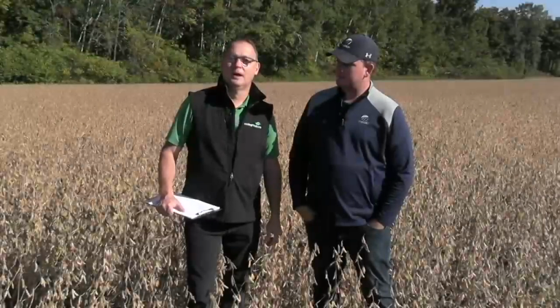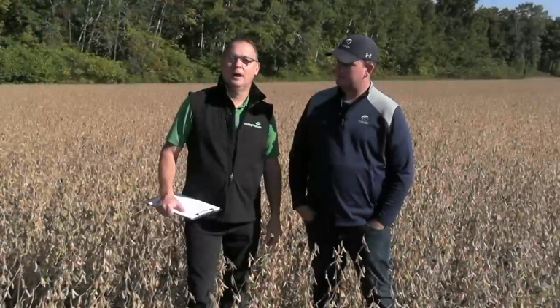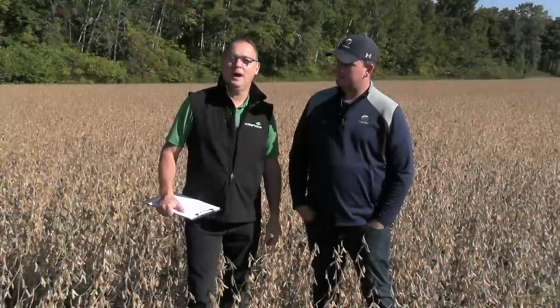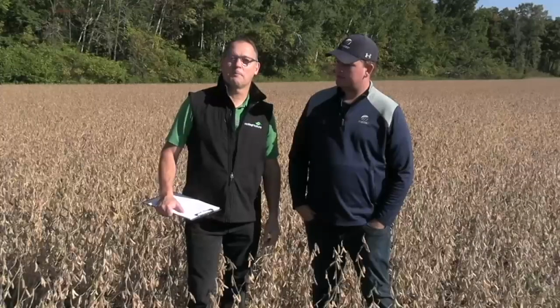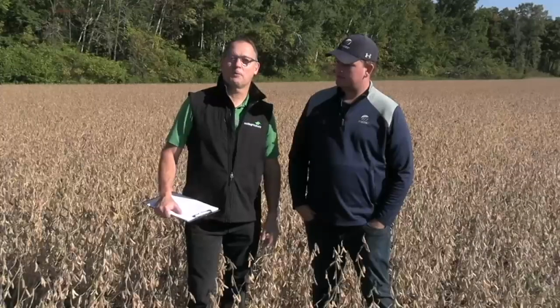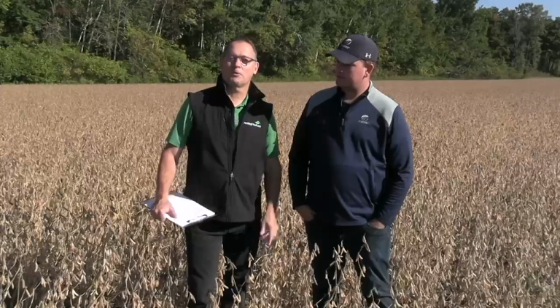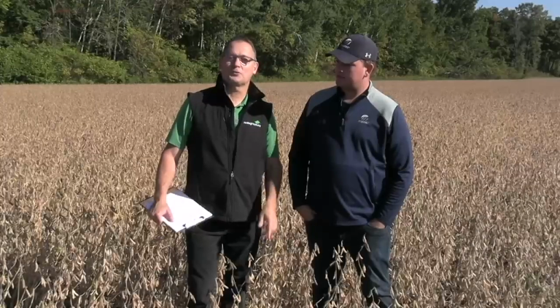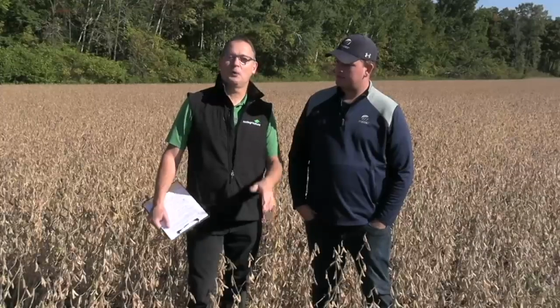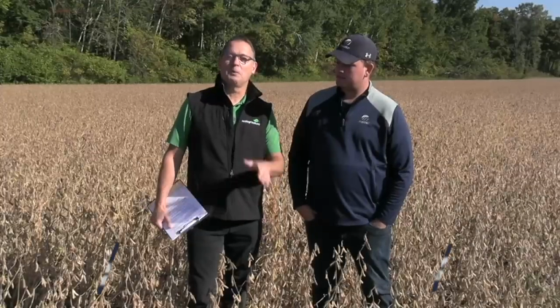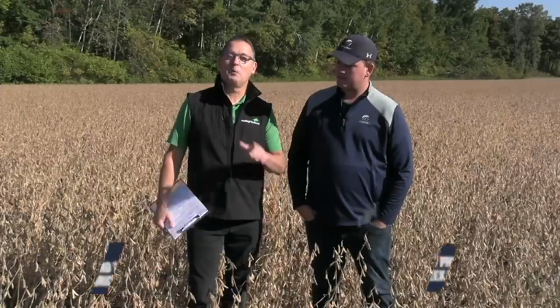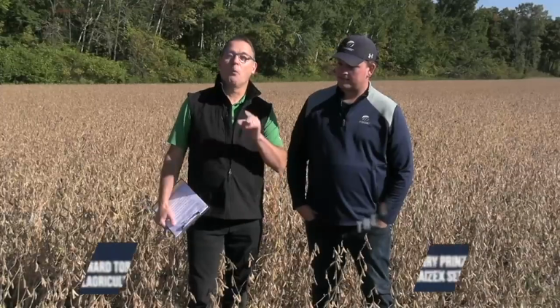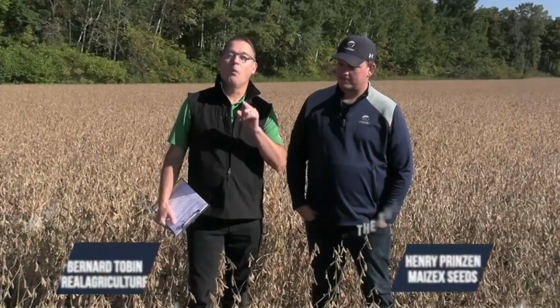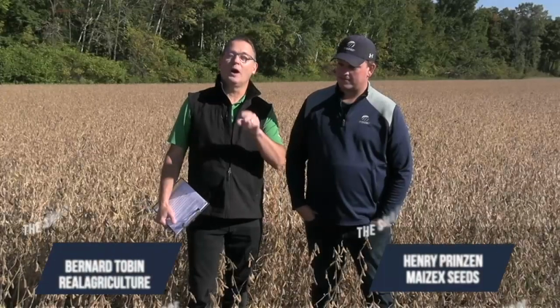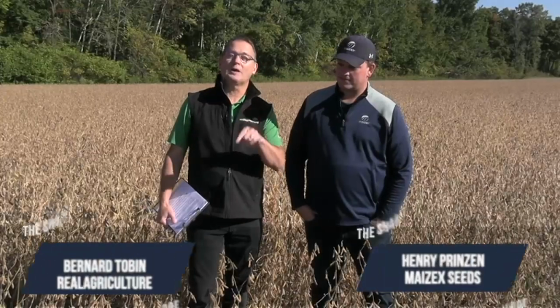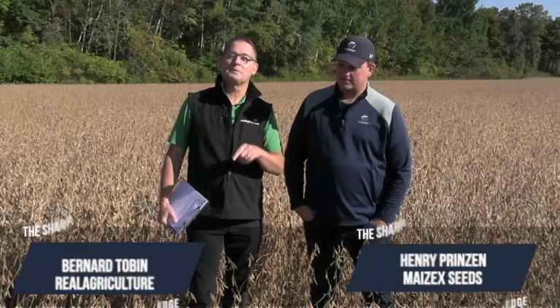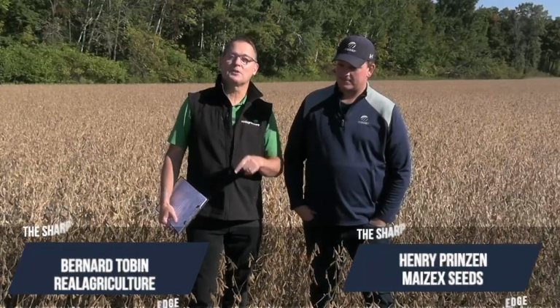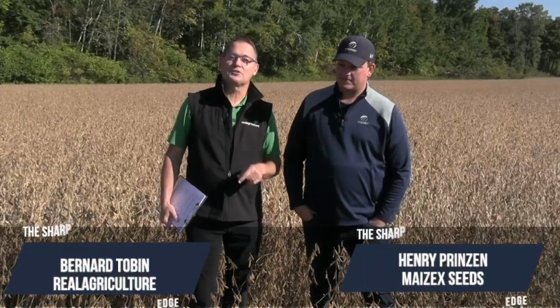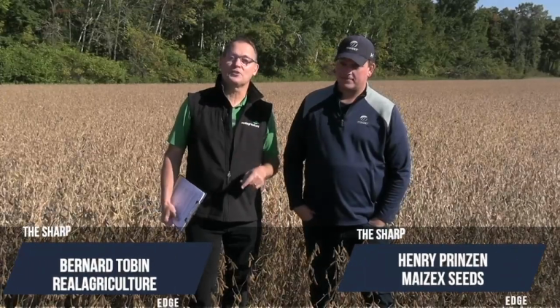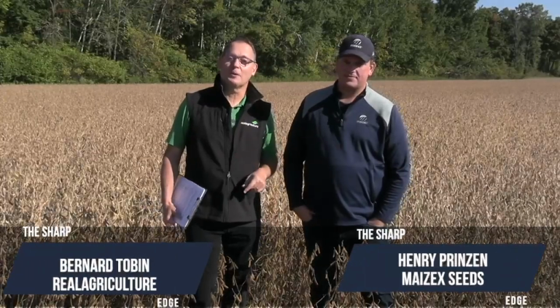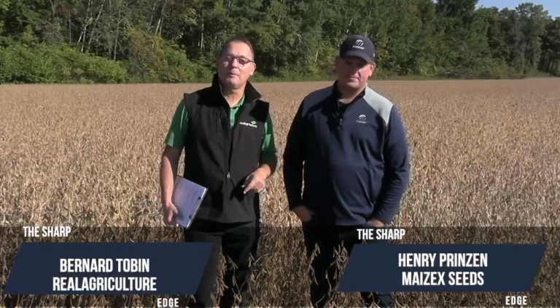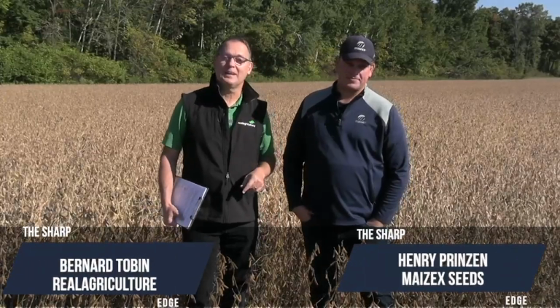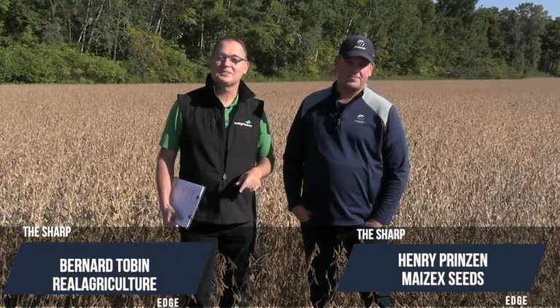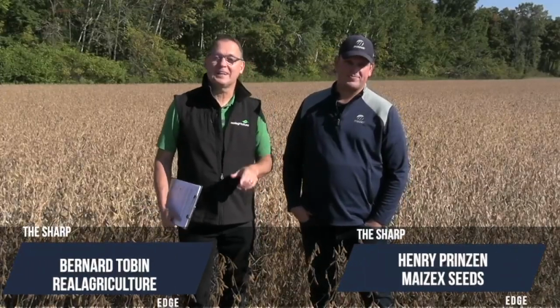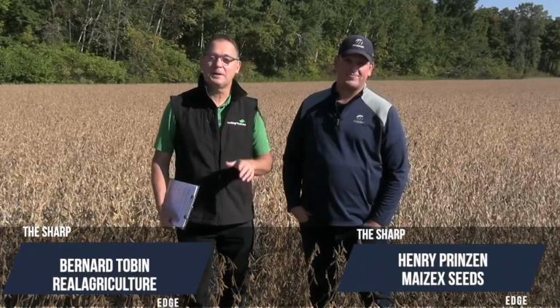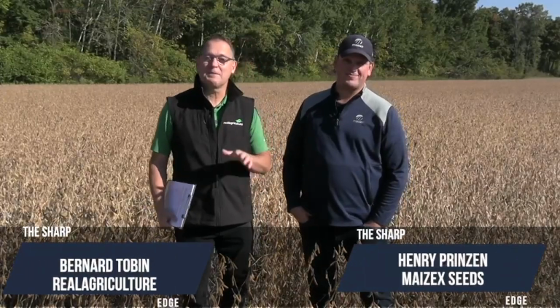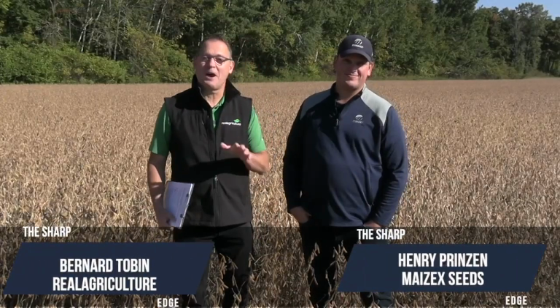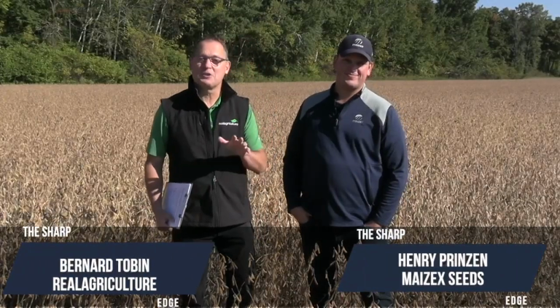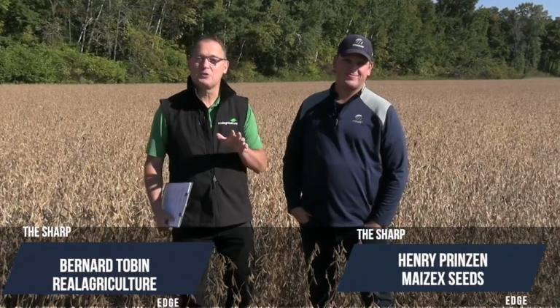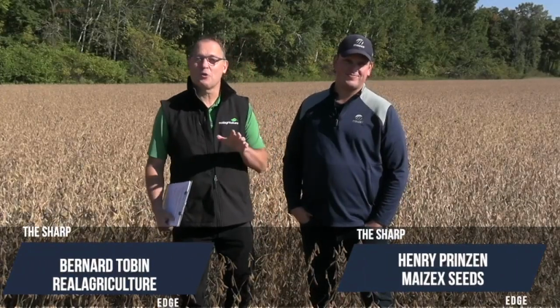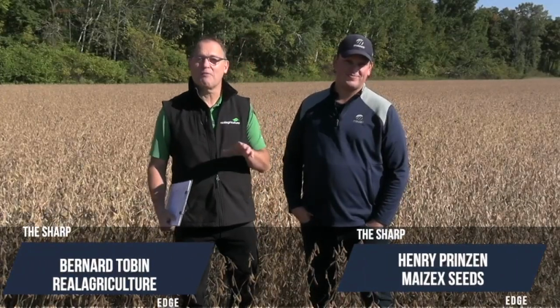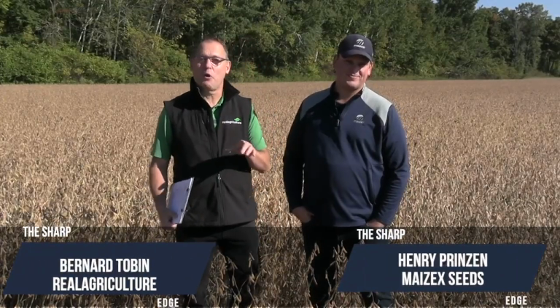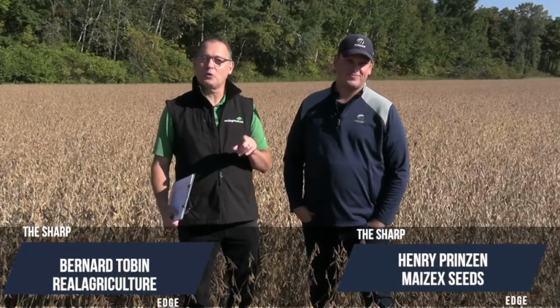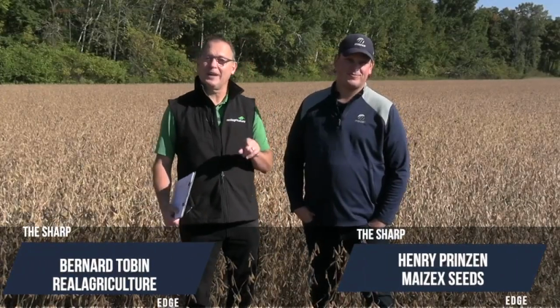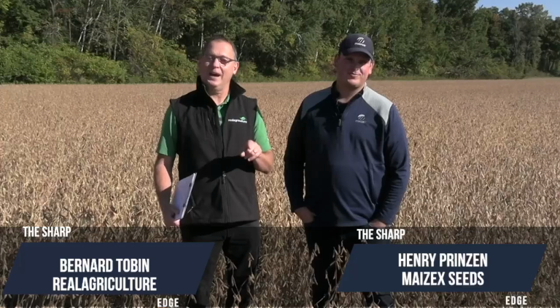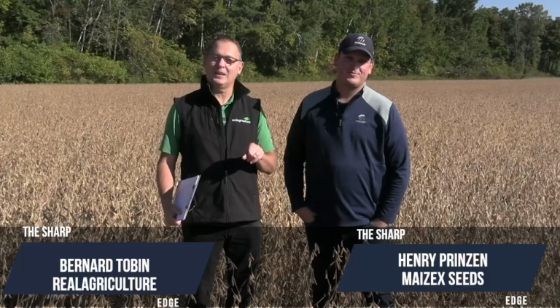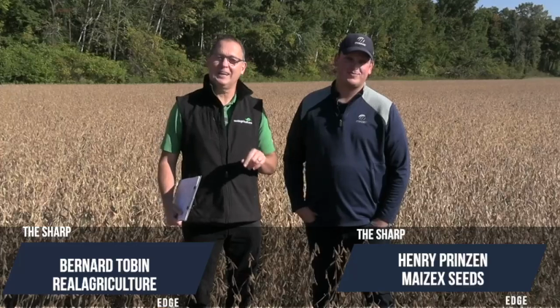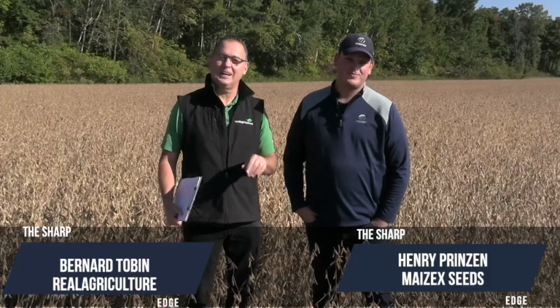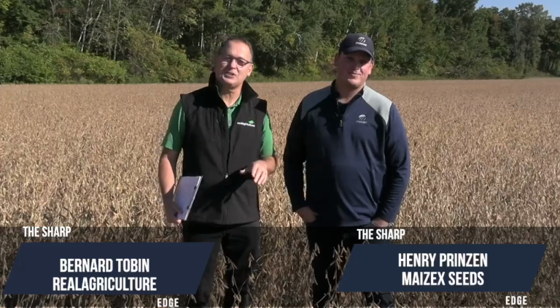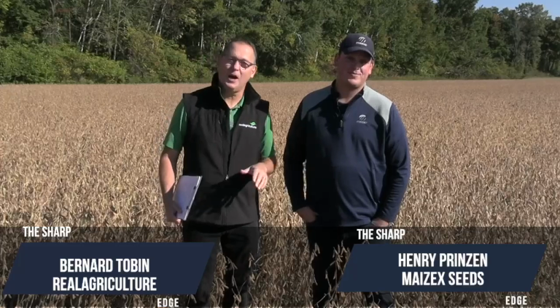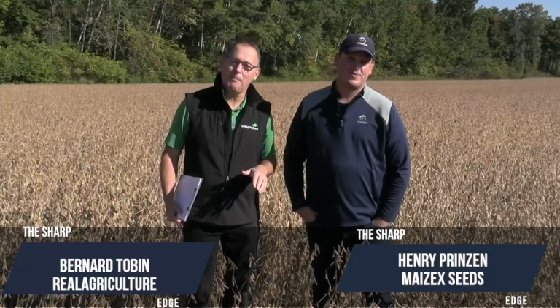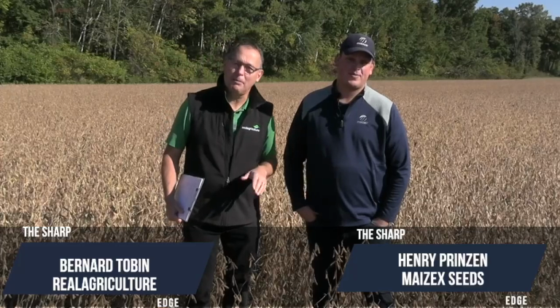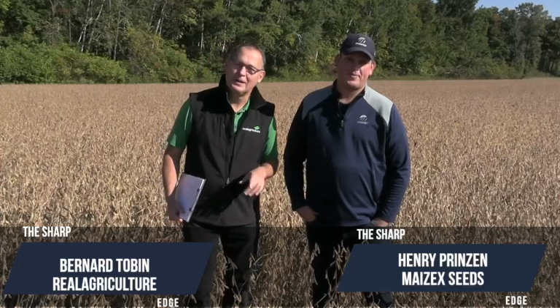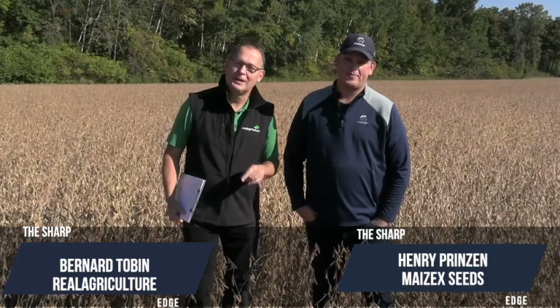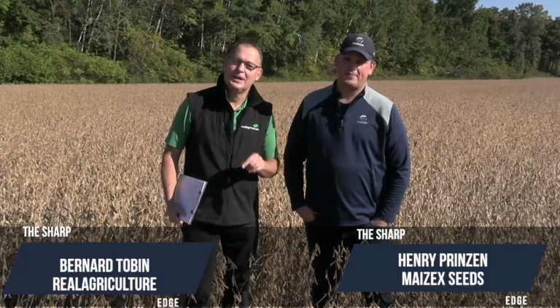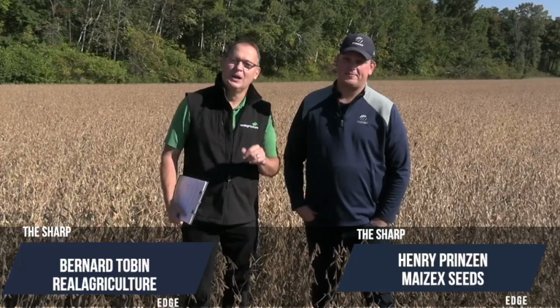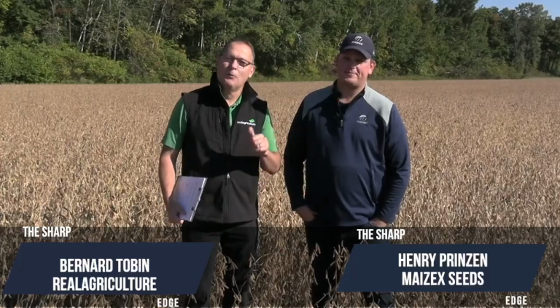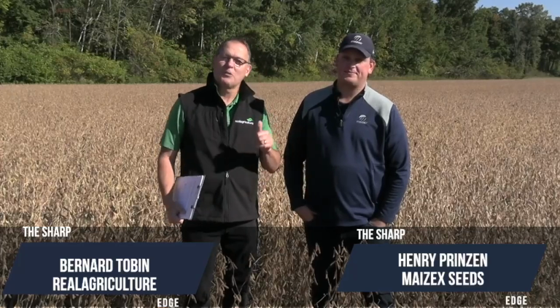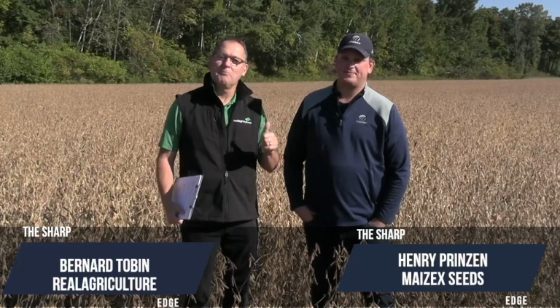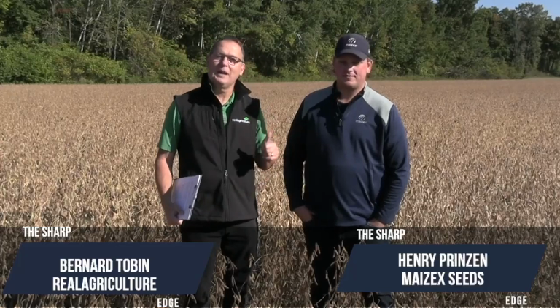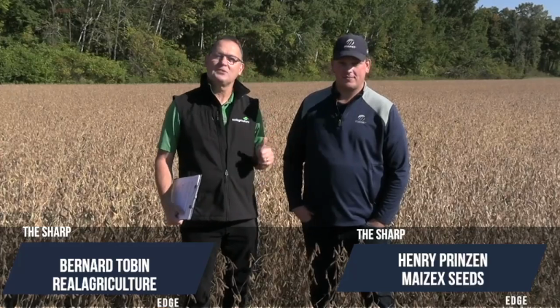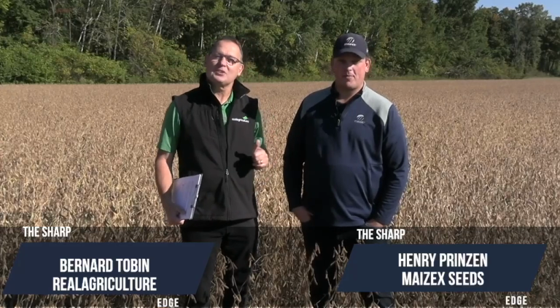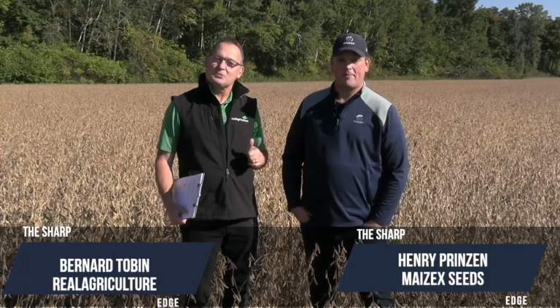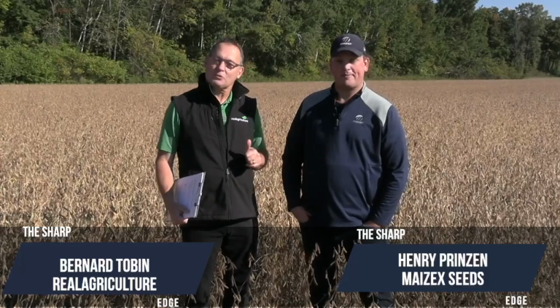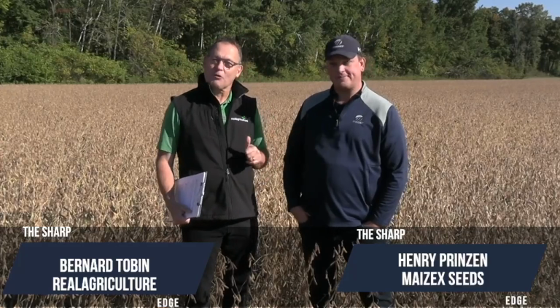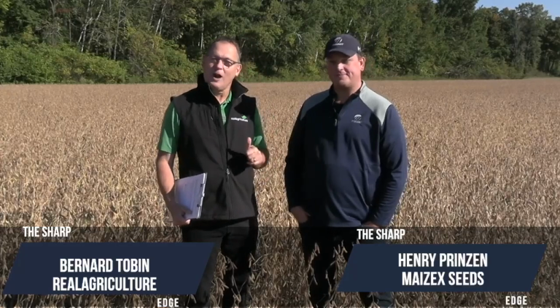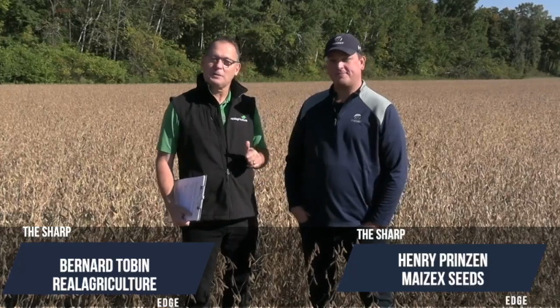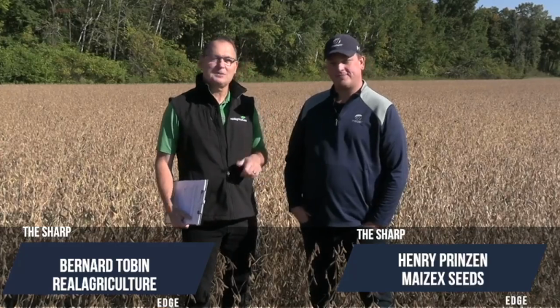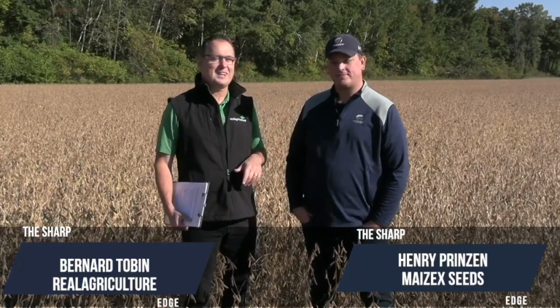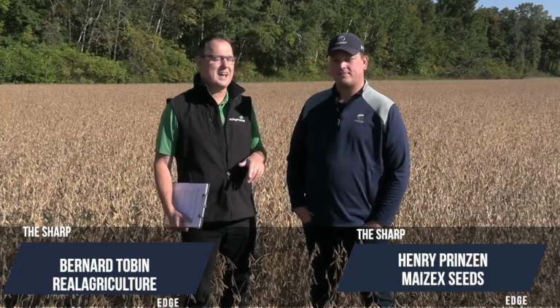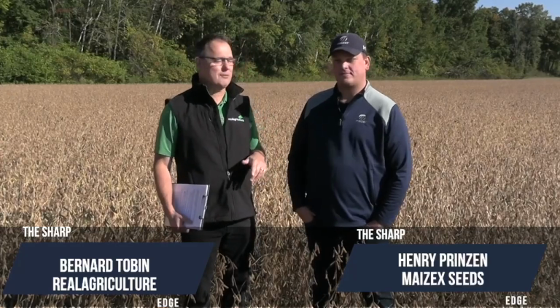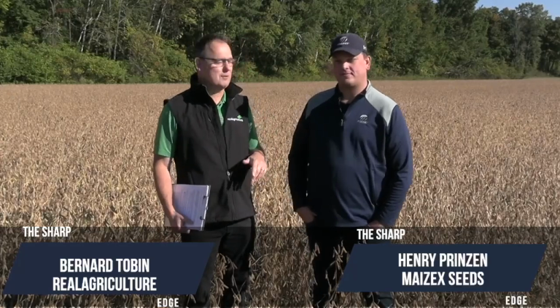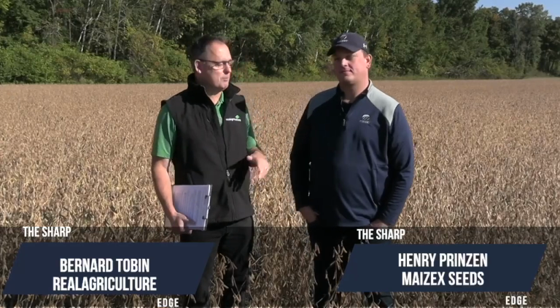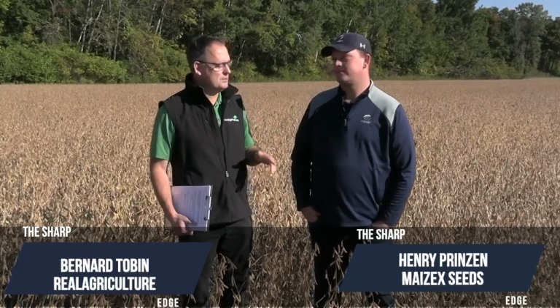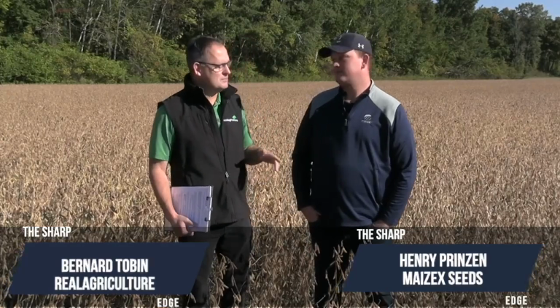I'm Bernard Tobin and welcome to The Sharp Edge. Today I'm down in Norfolk County catching up with Mazix agronomist Henry Prenzen.